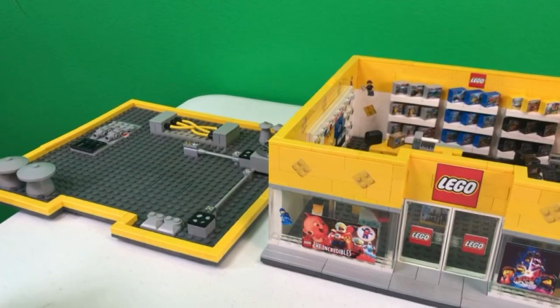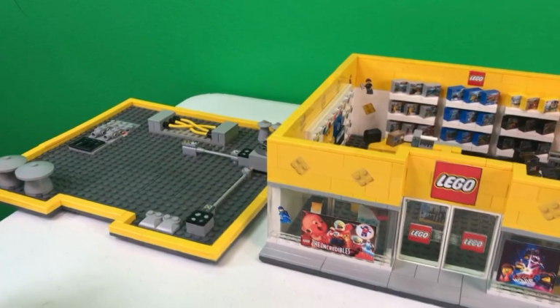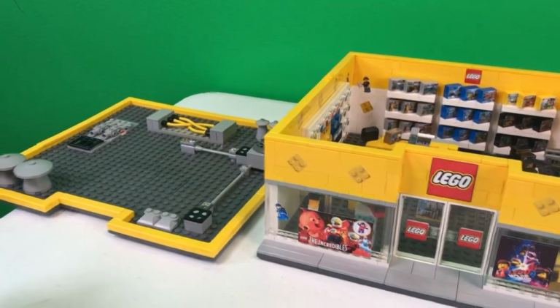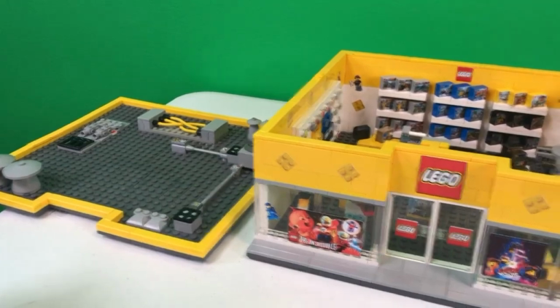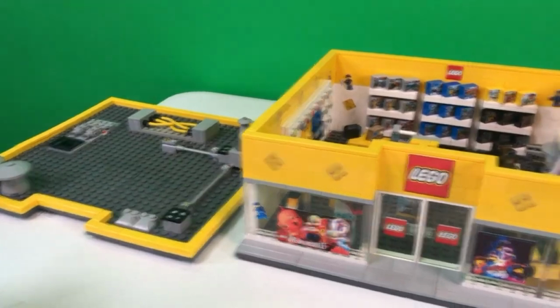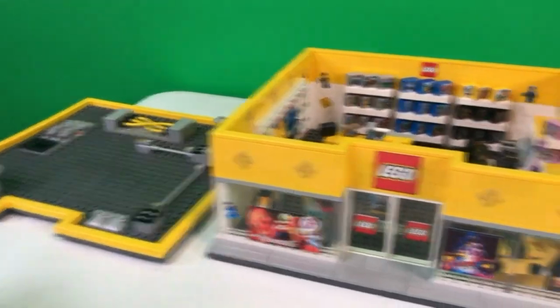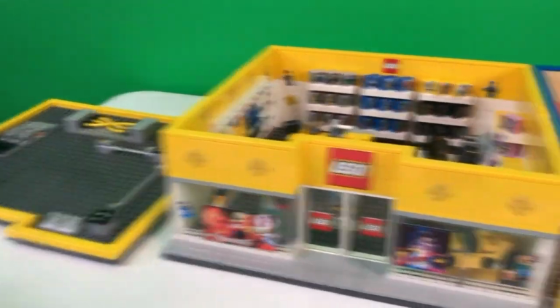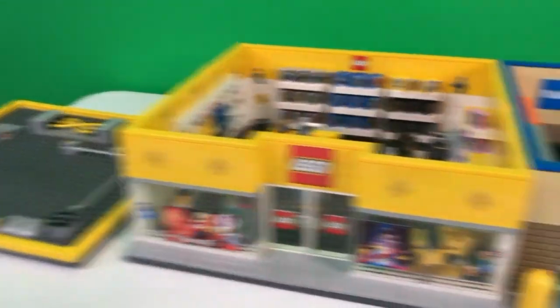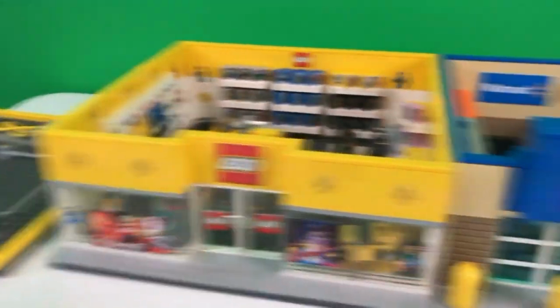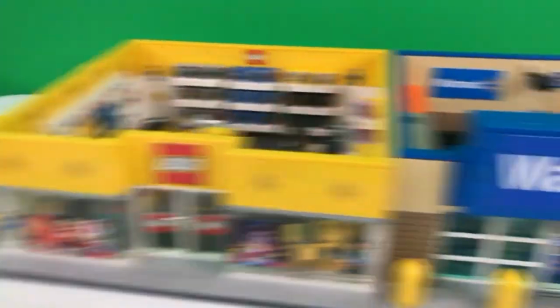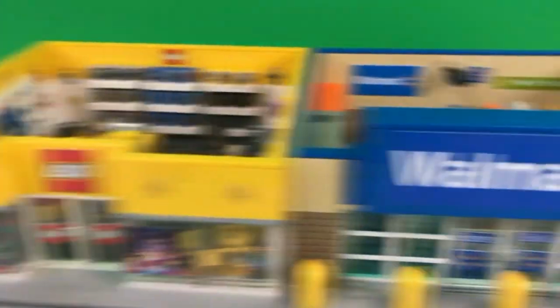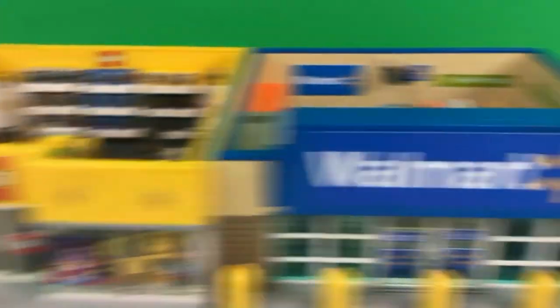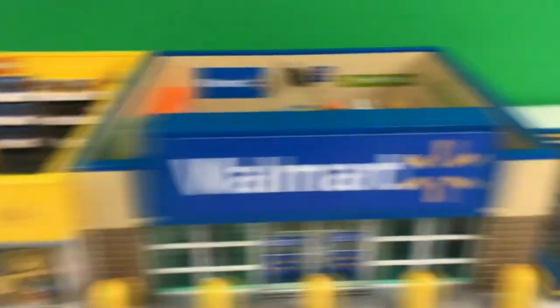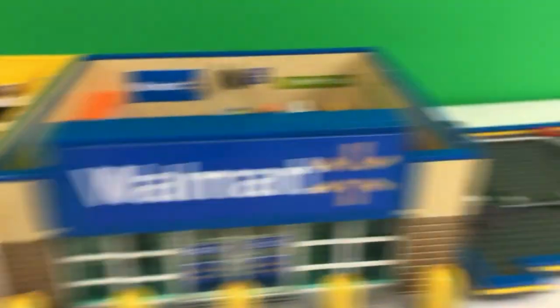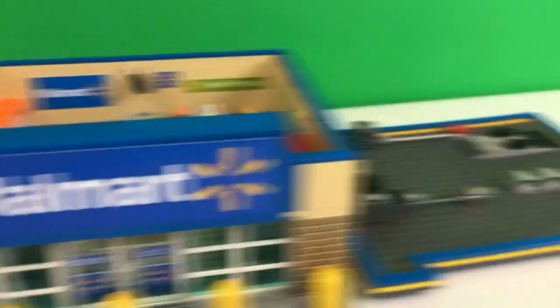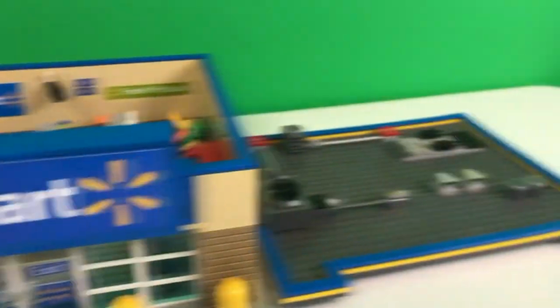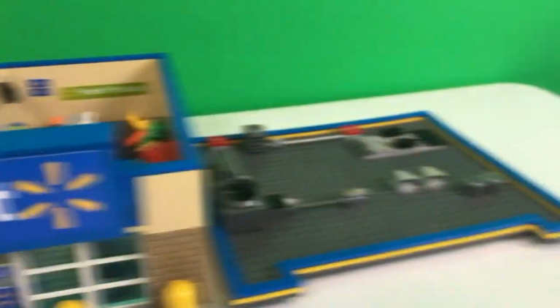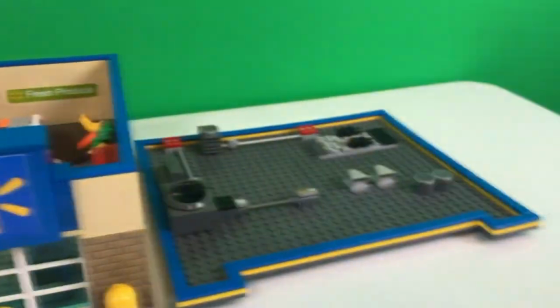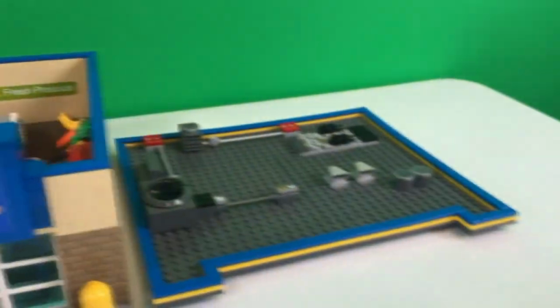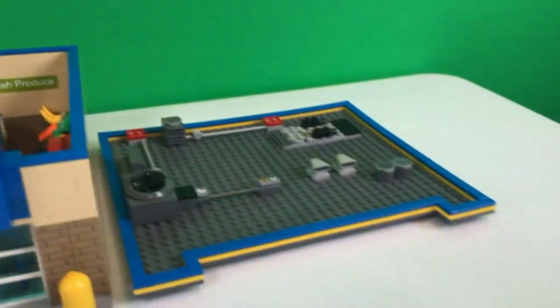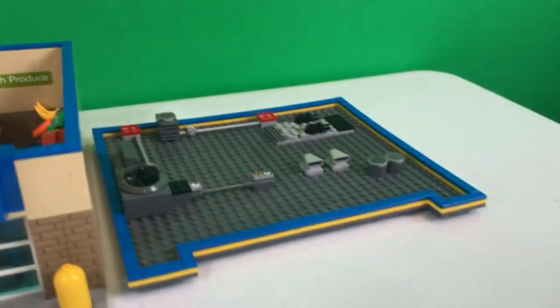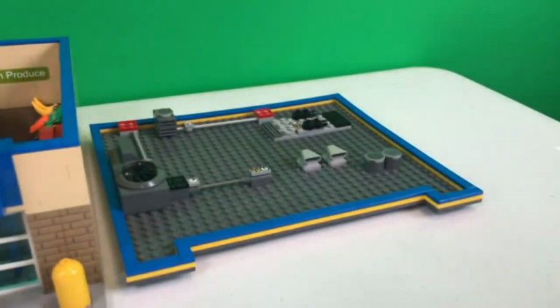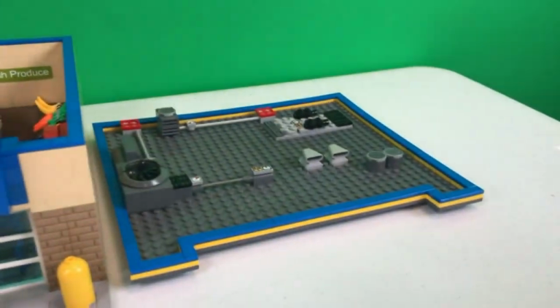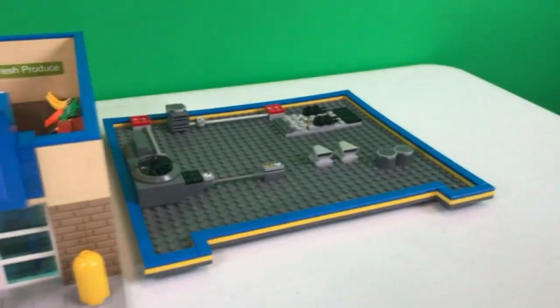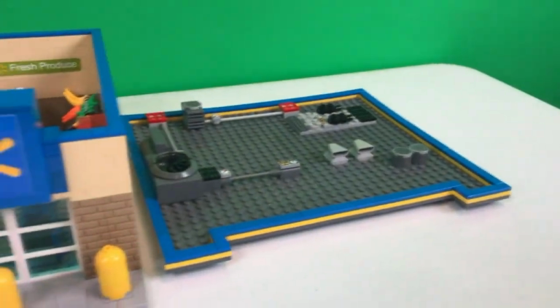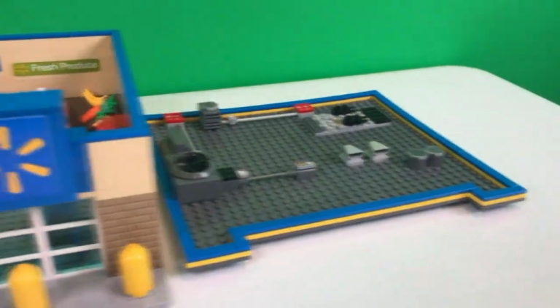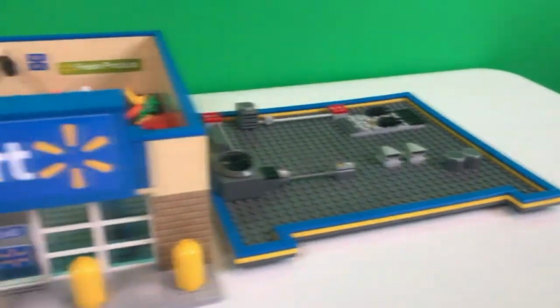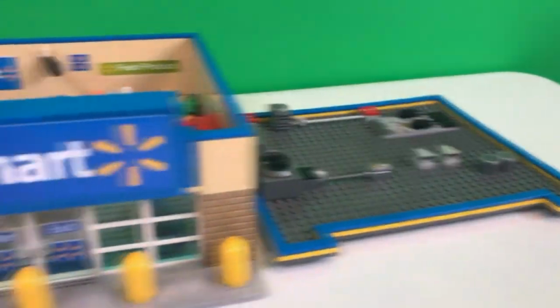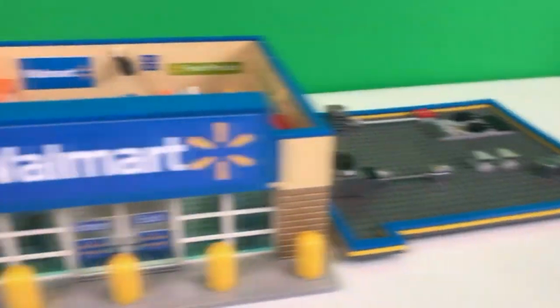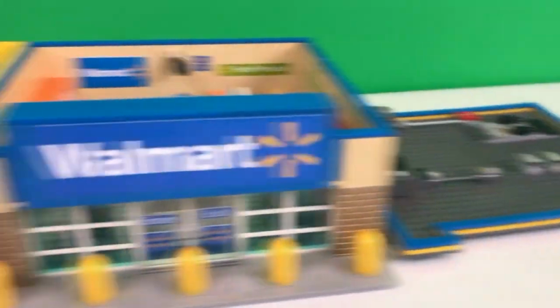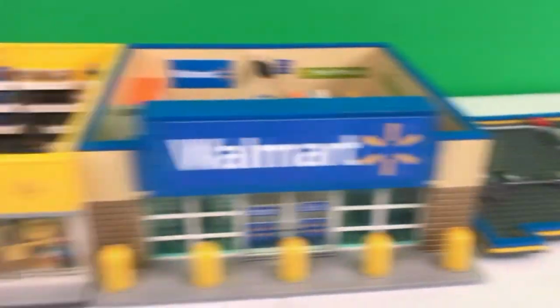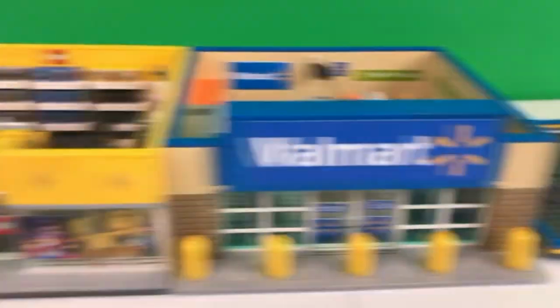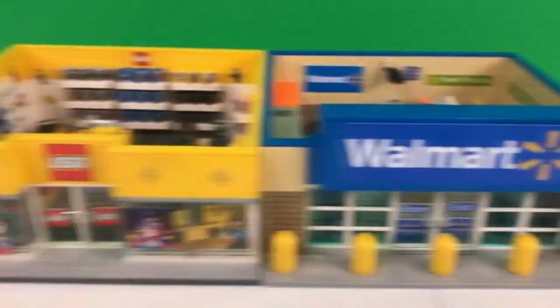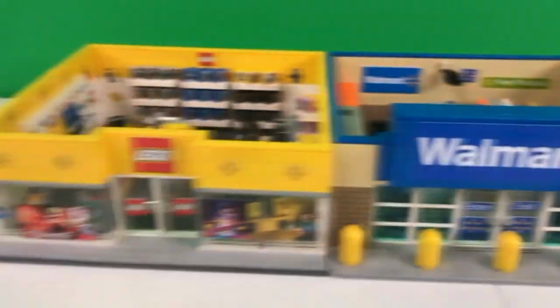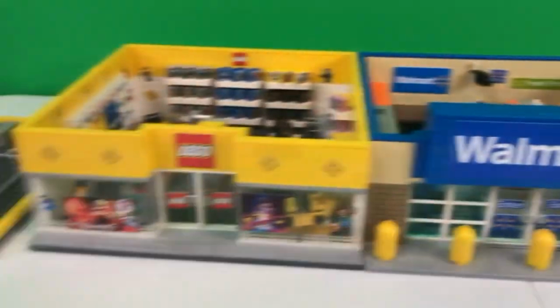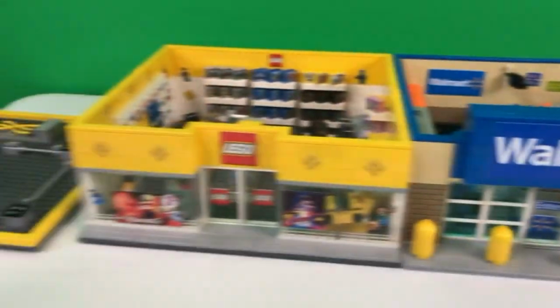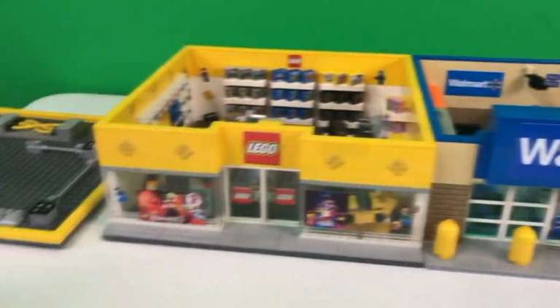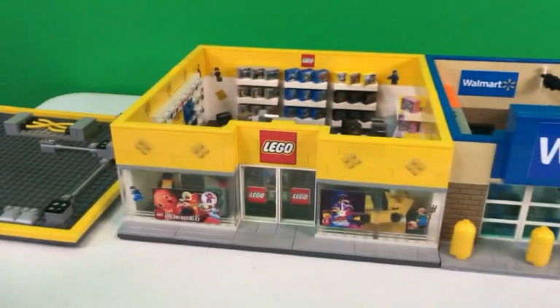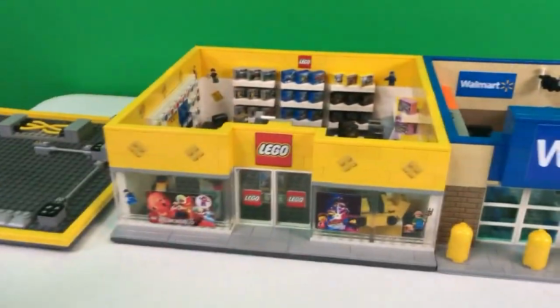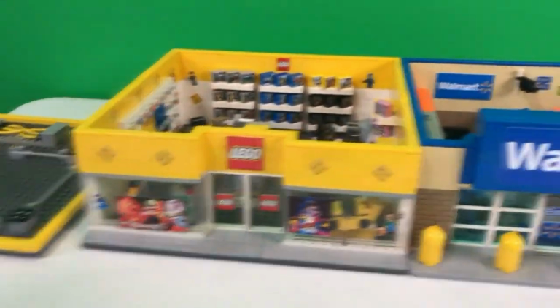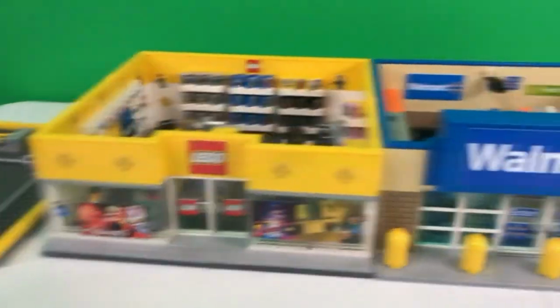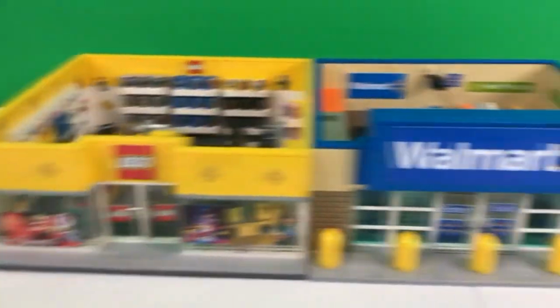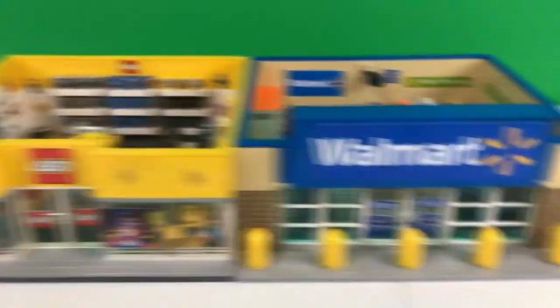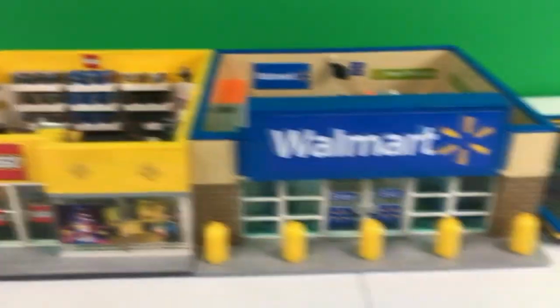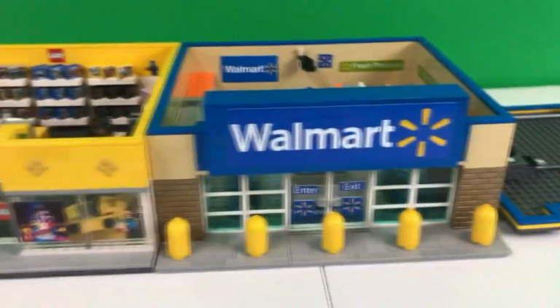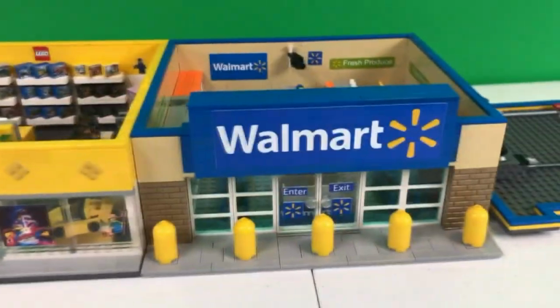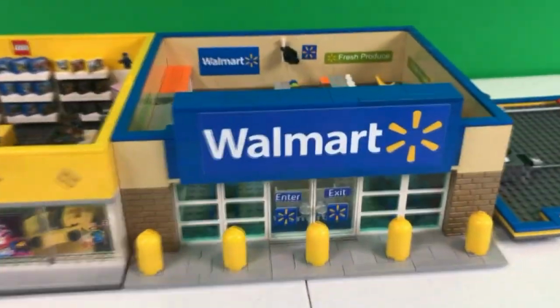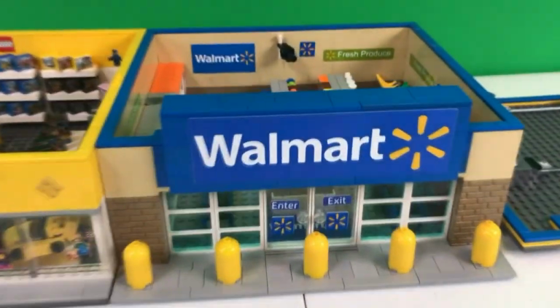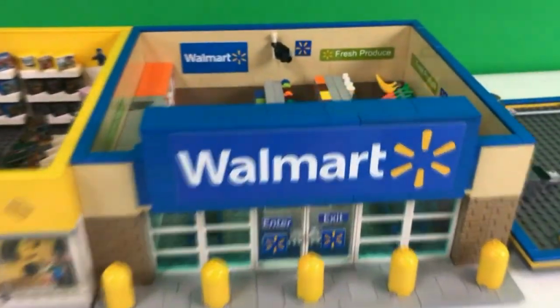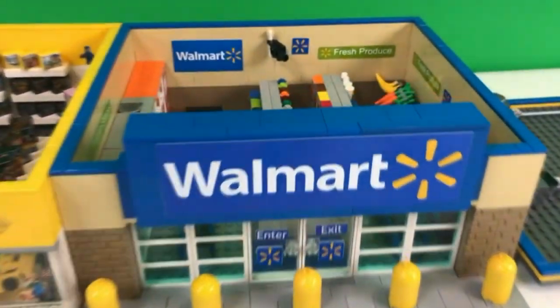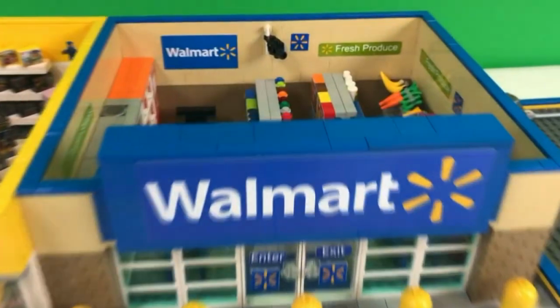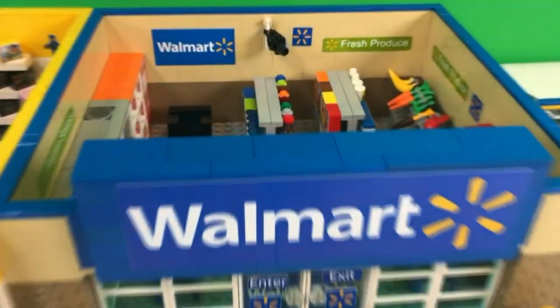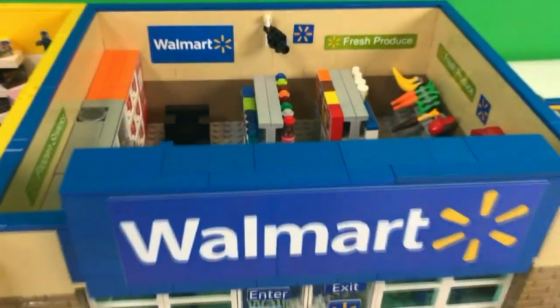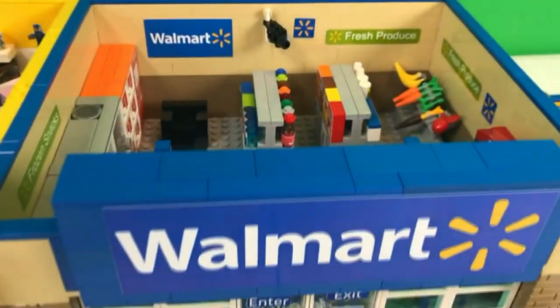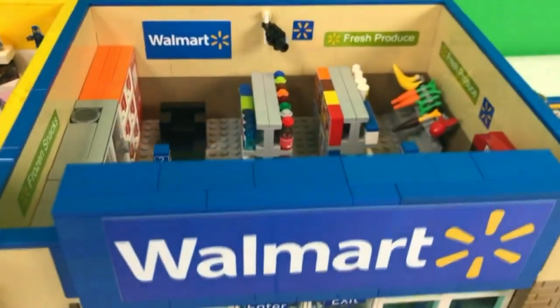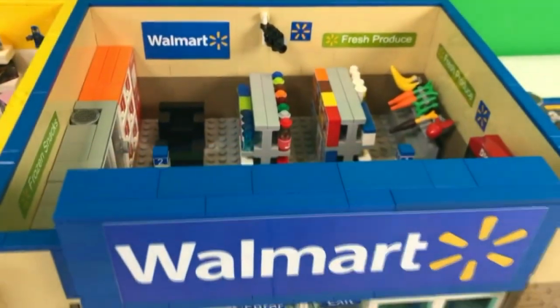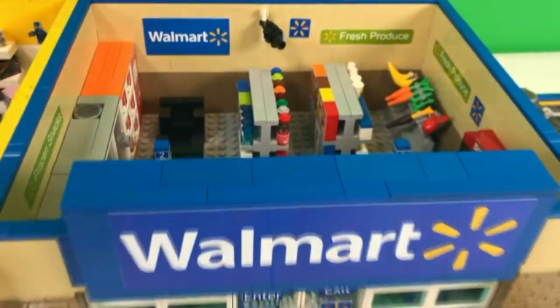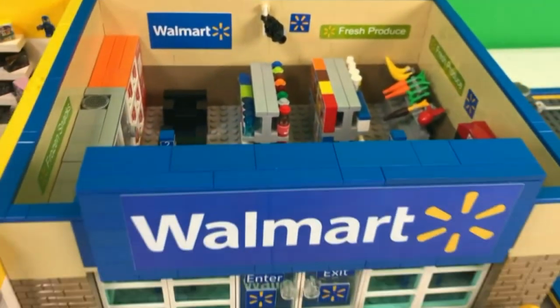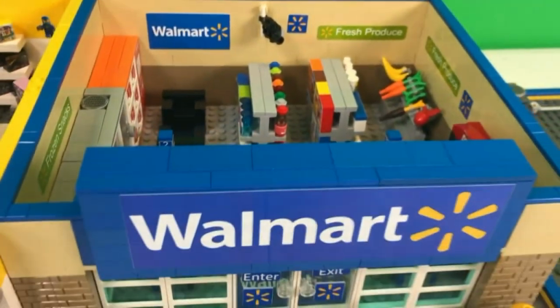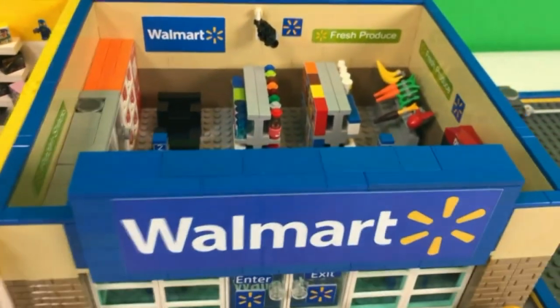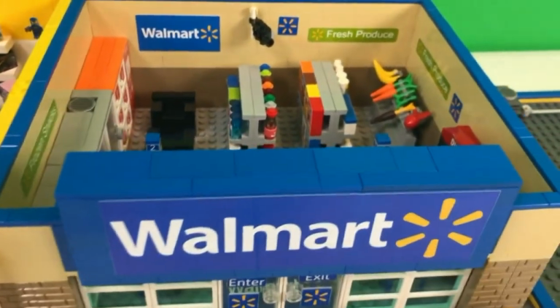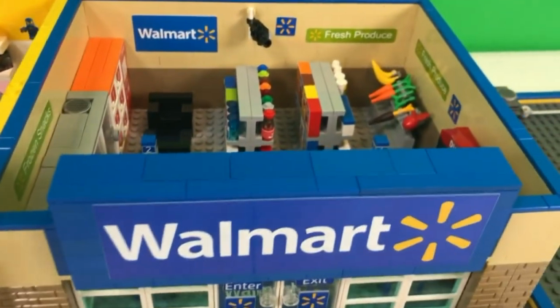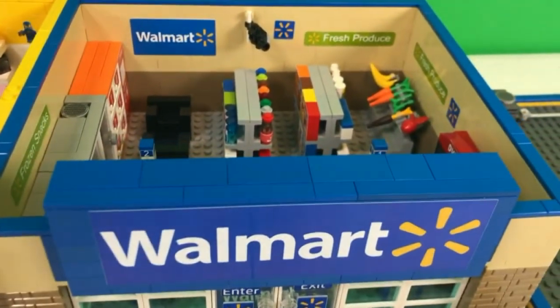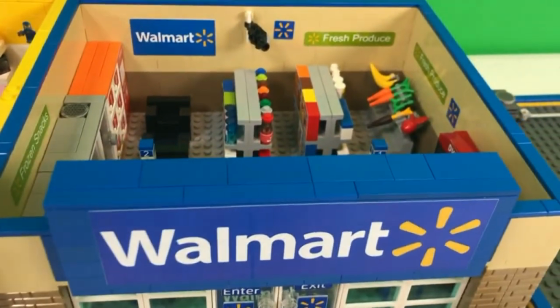Brick Addicts, LEGO lovers, friends from all over the world. Today we're revisiting Walmart.